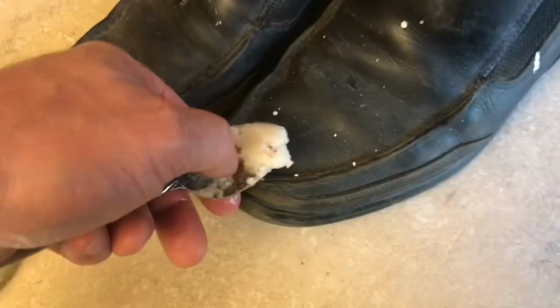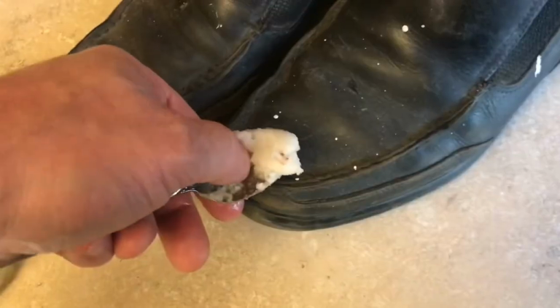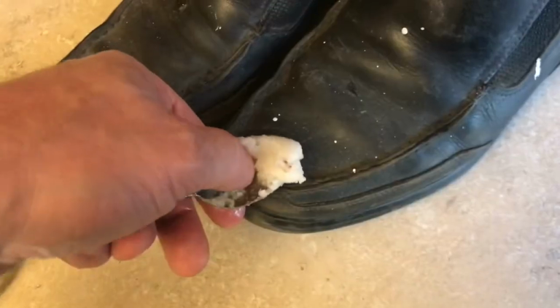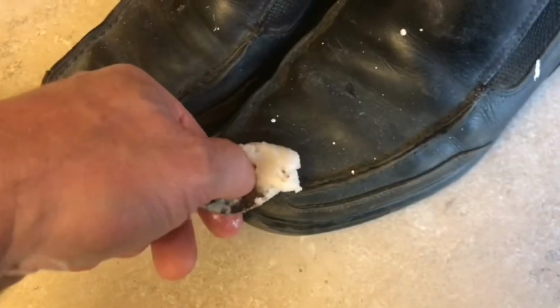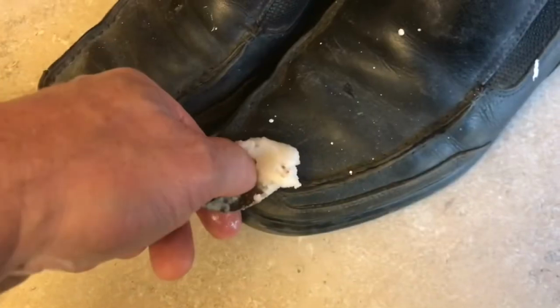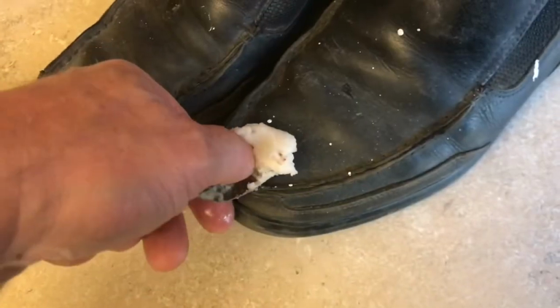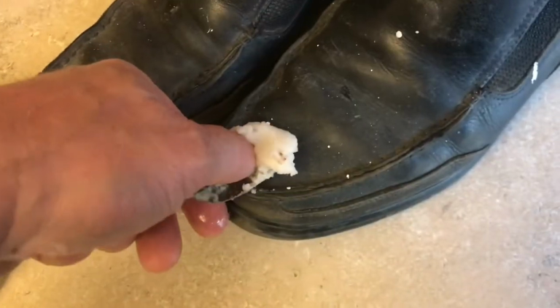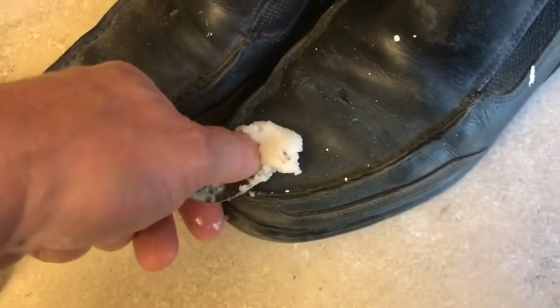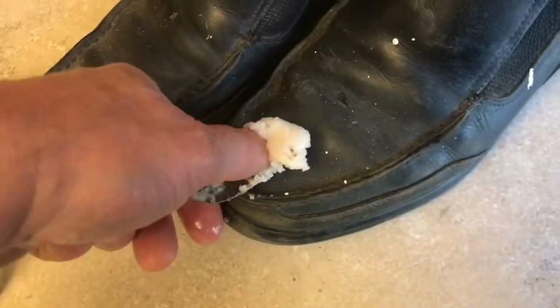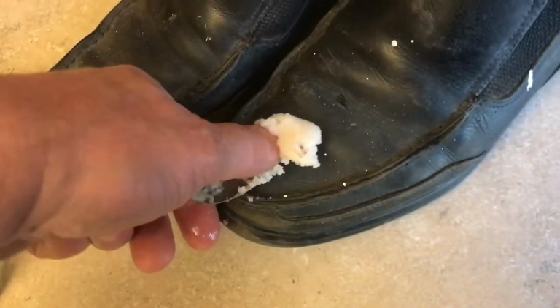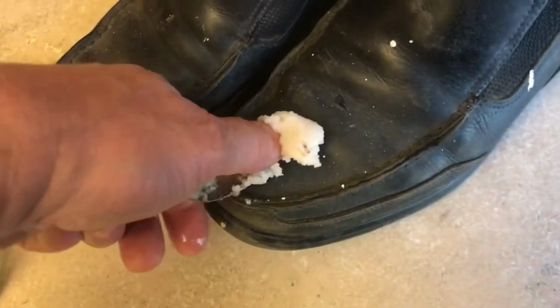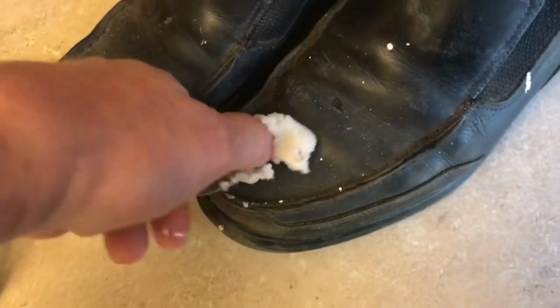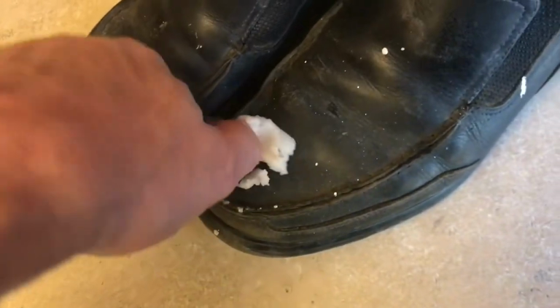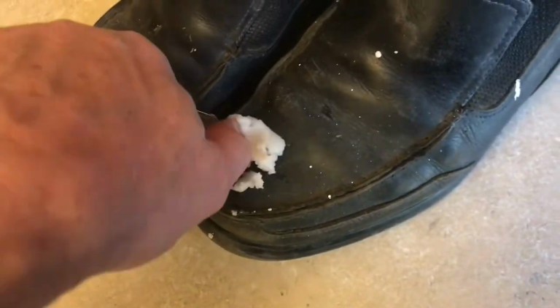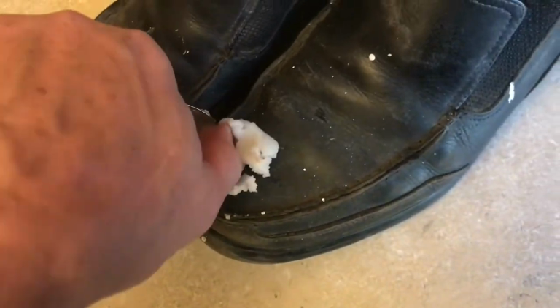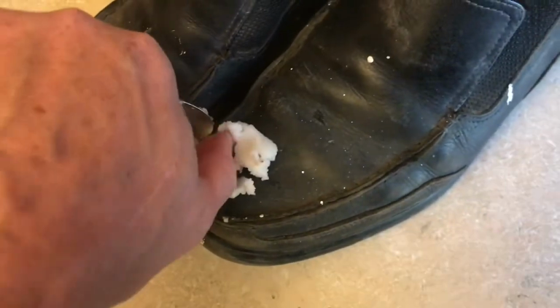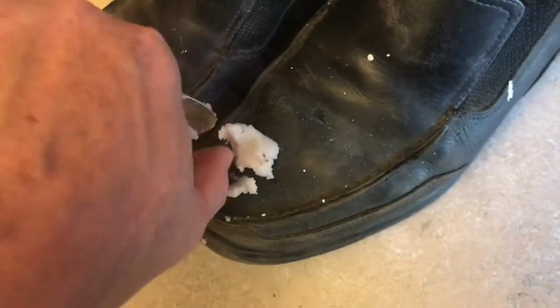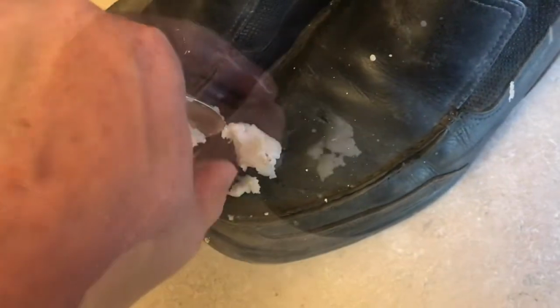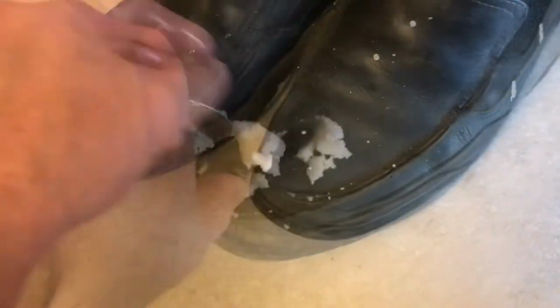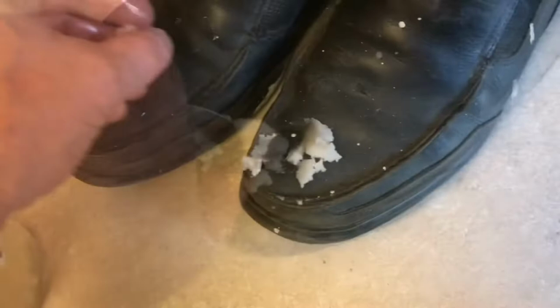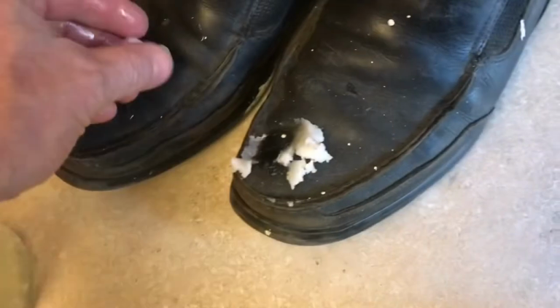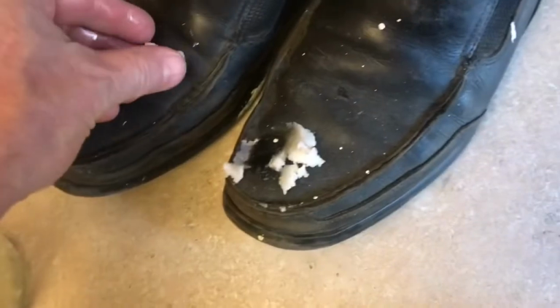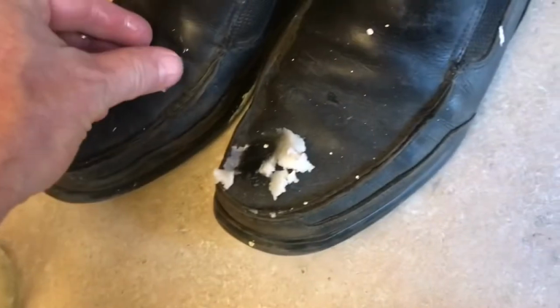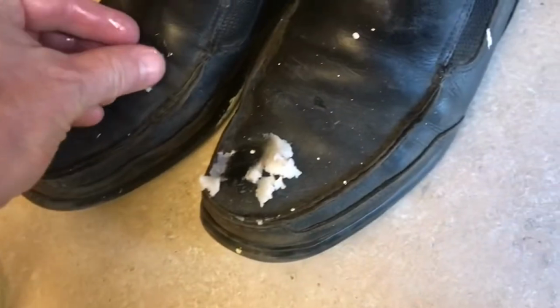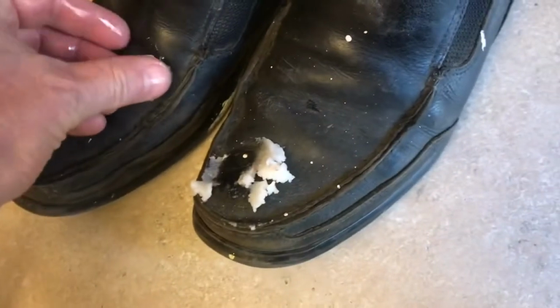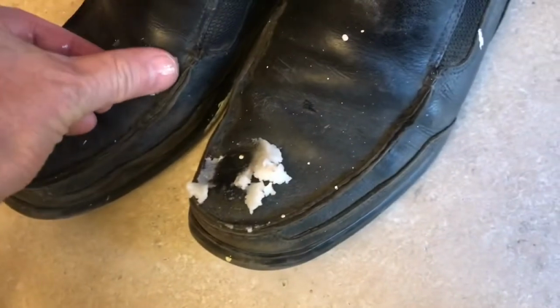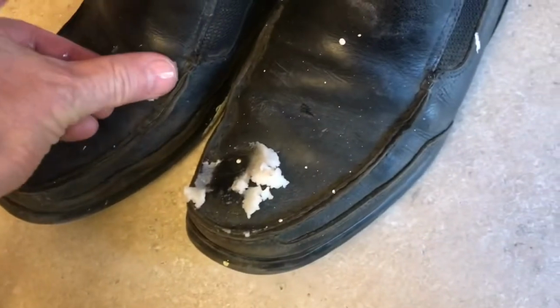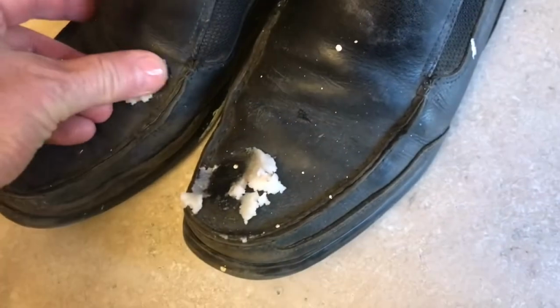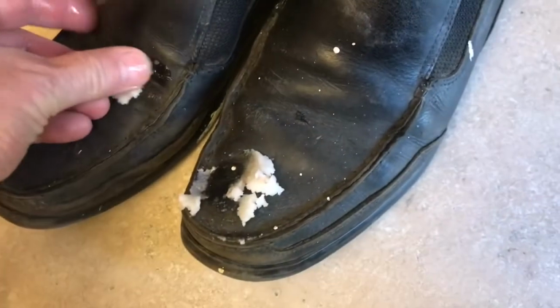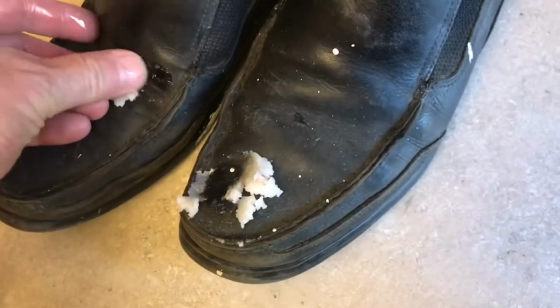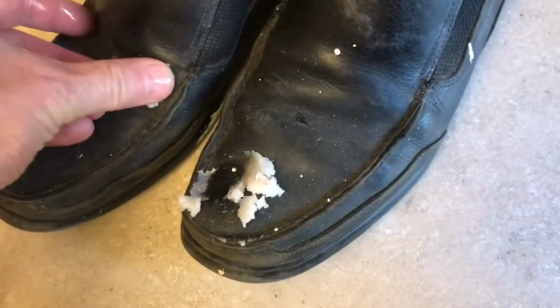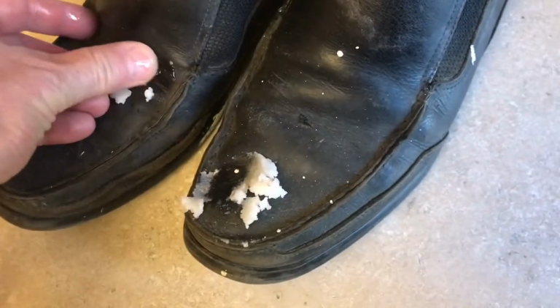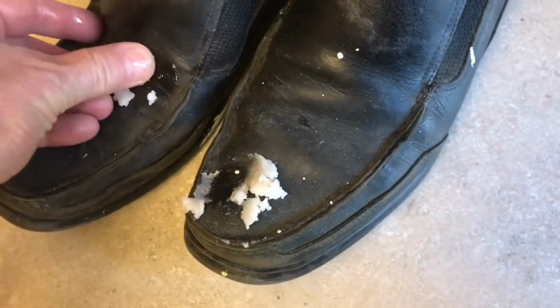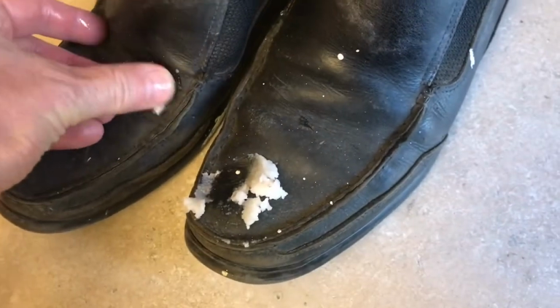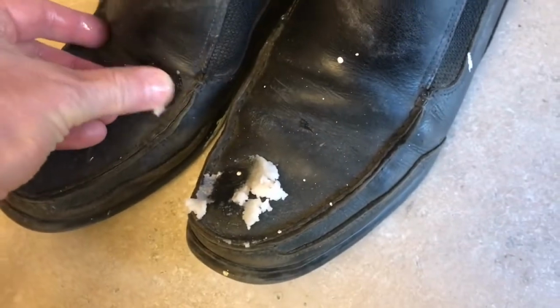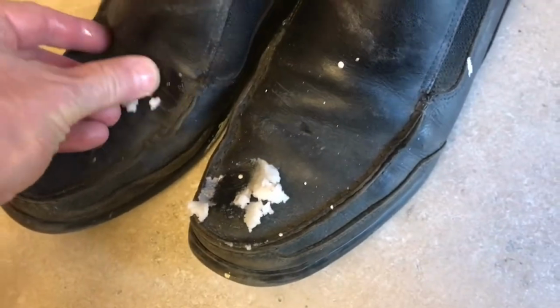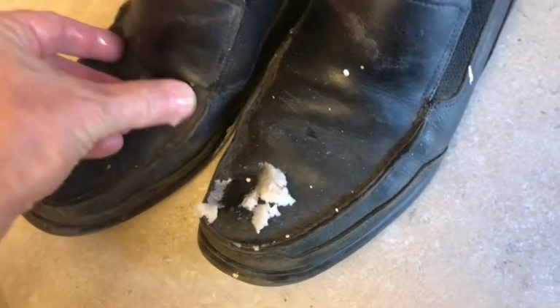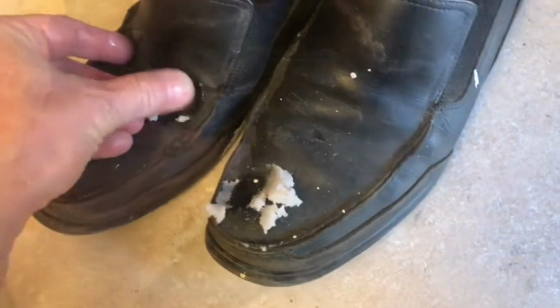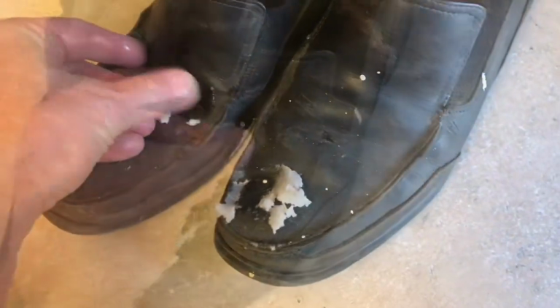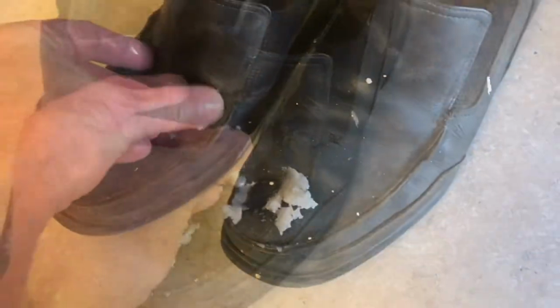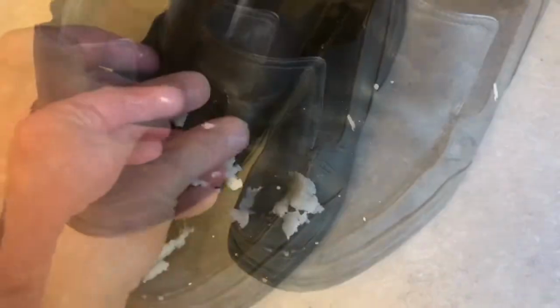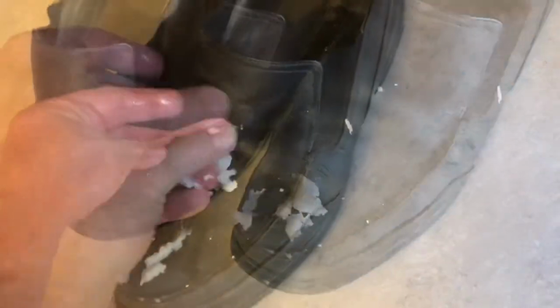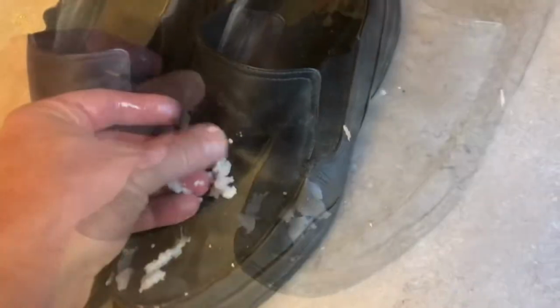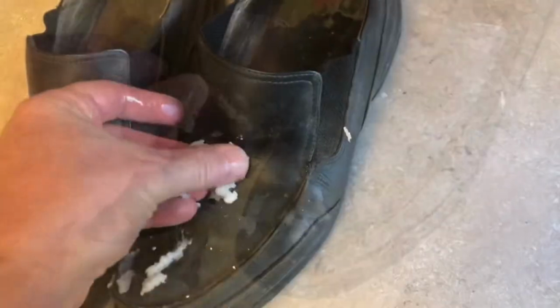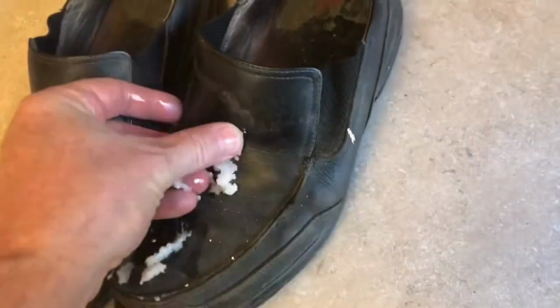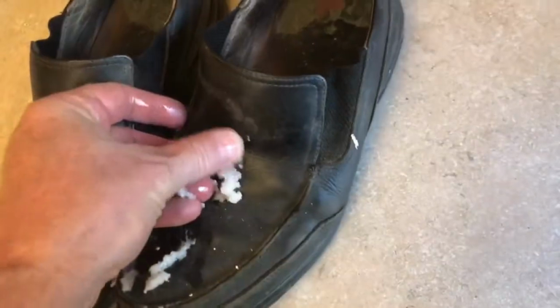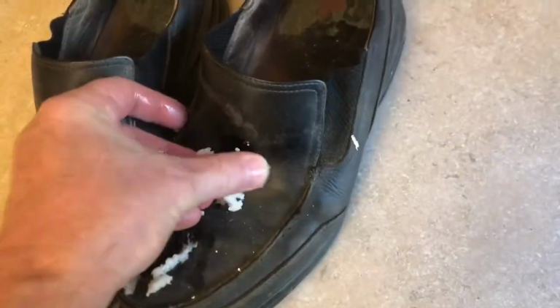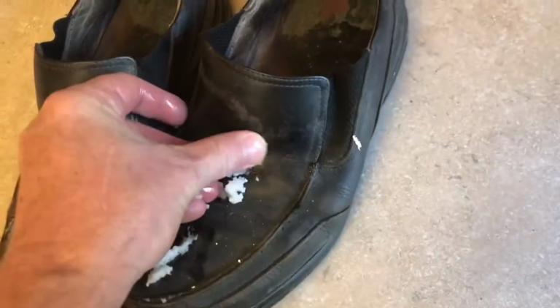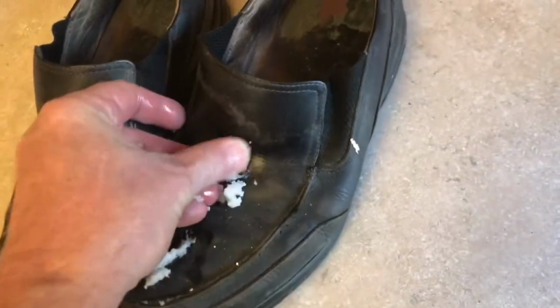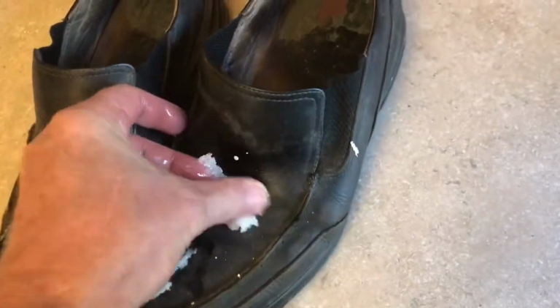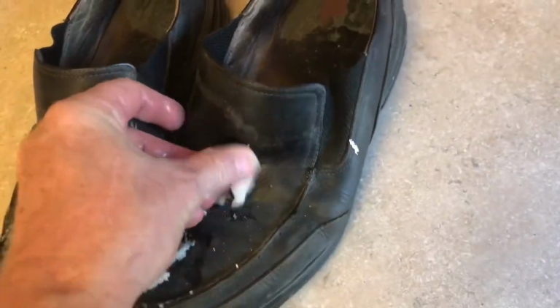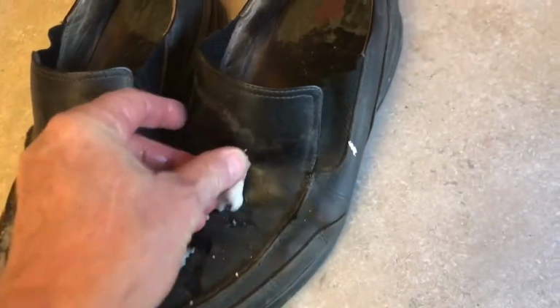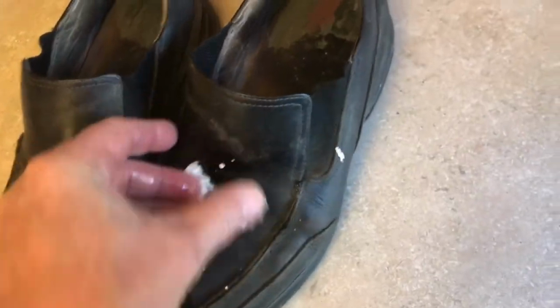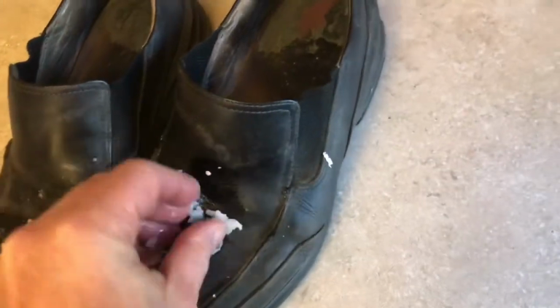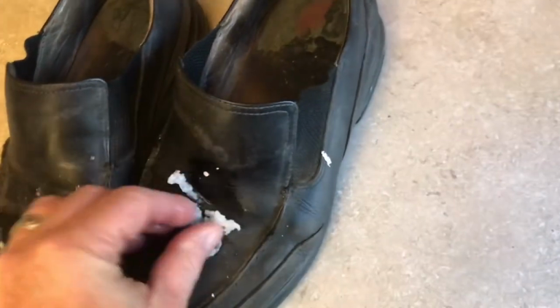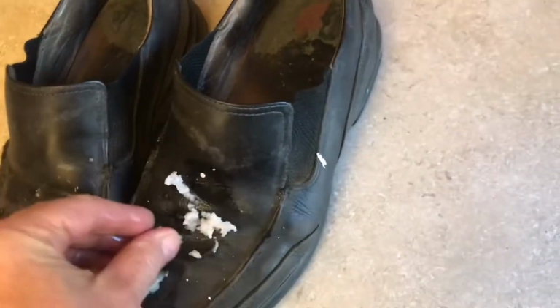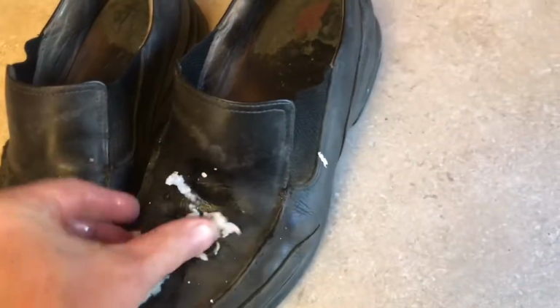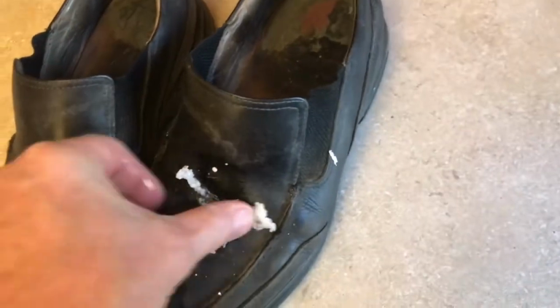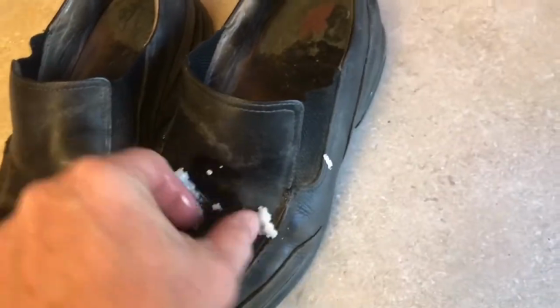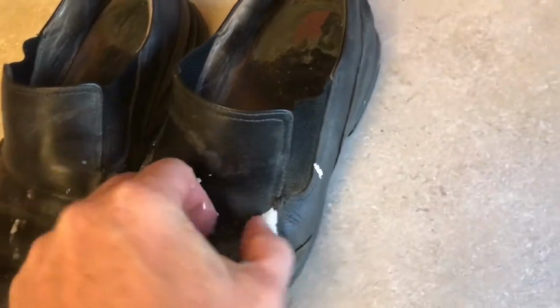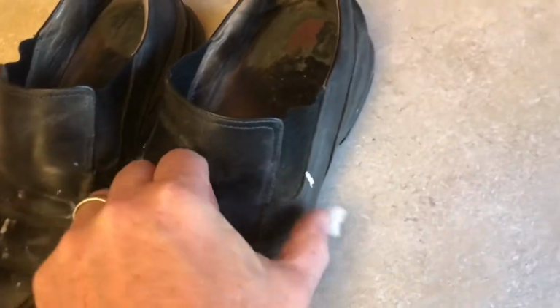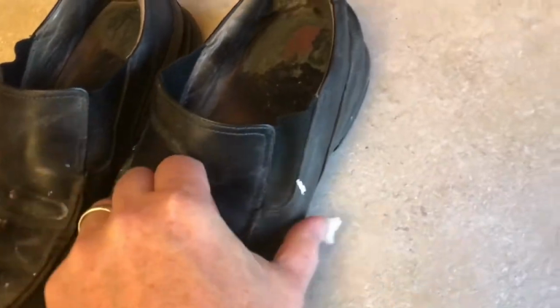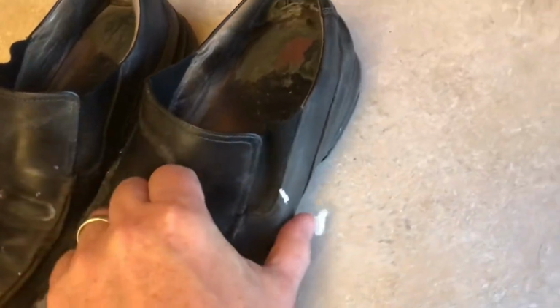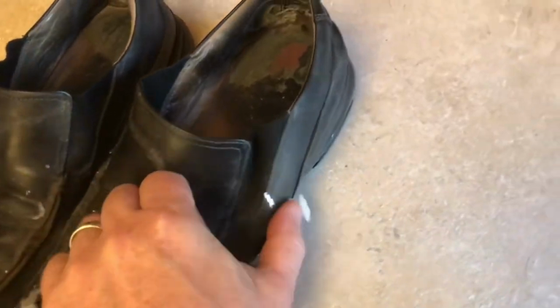We'll rub some of this oil into the leather. It's amazing how this oil will break down the paint. Cover the entire shoe, just let it soak in.